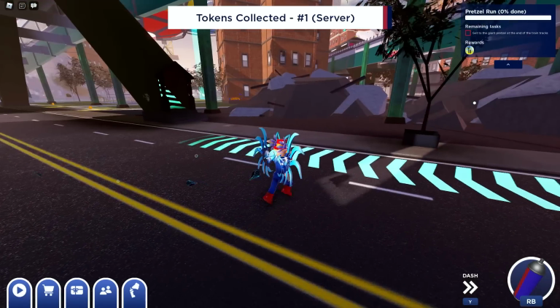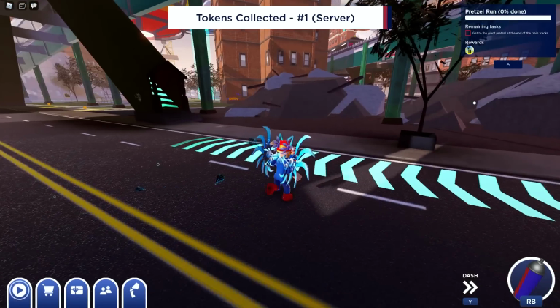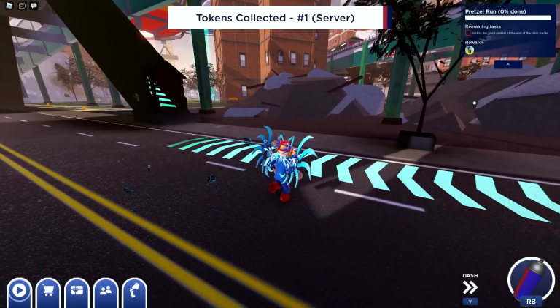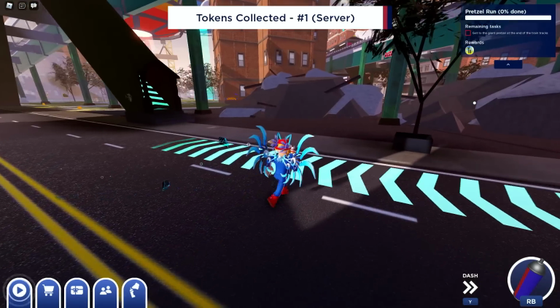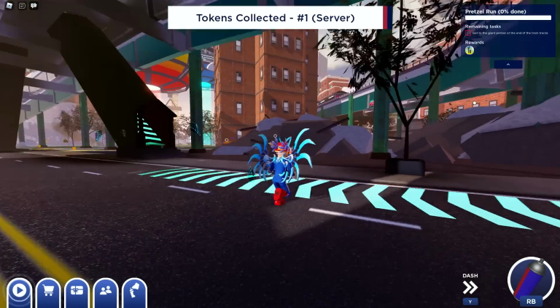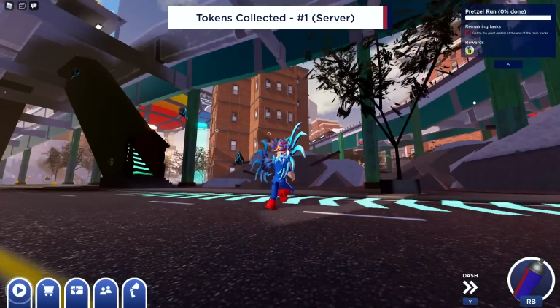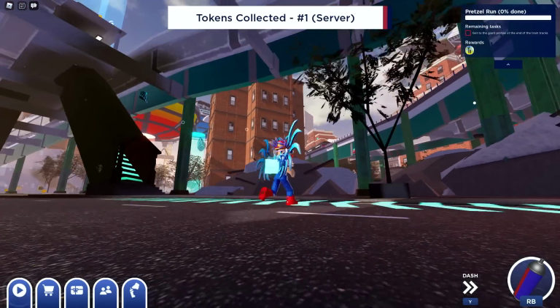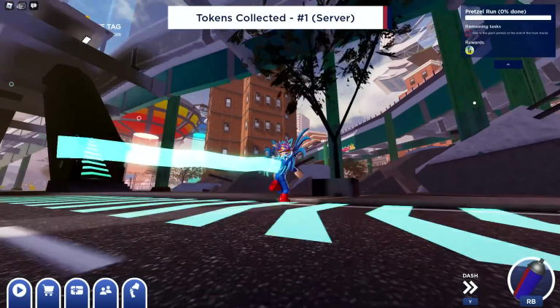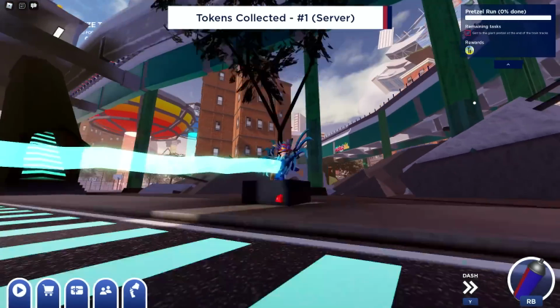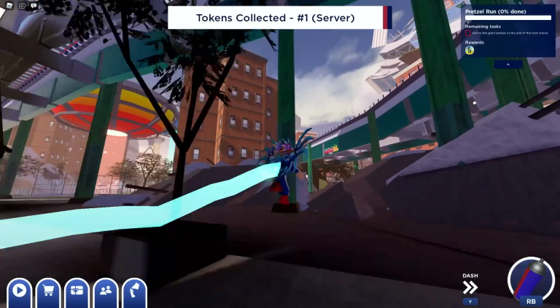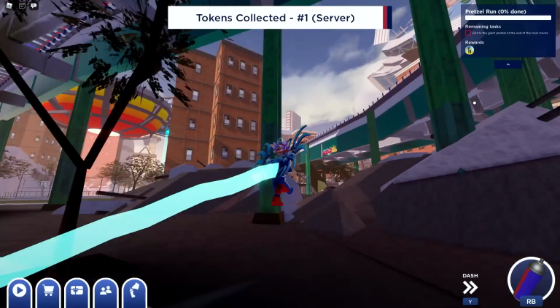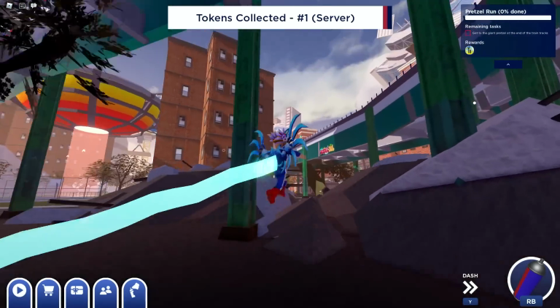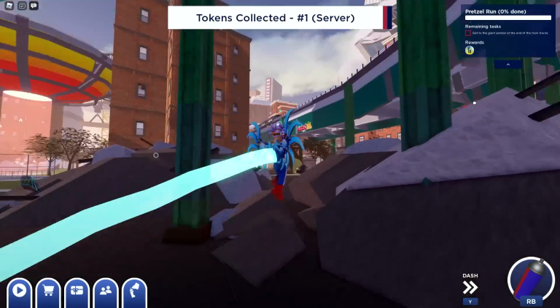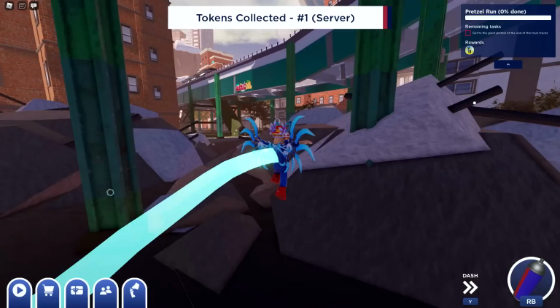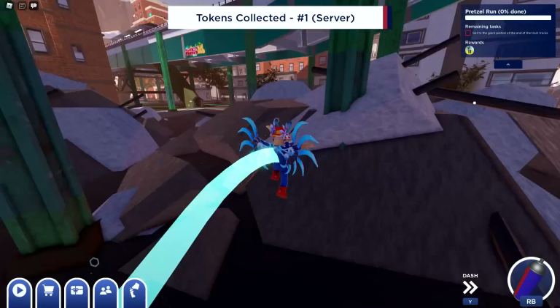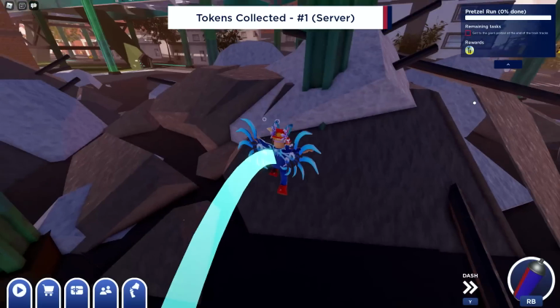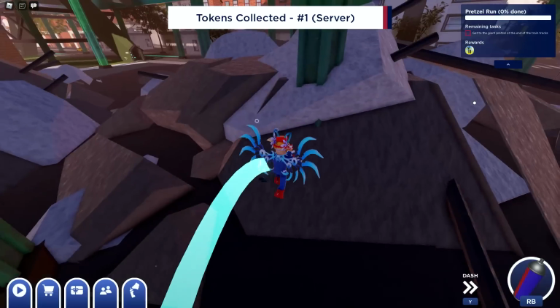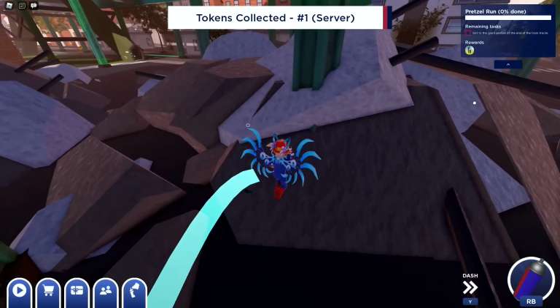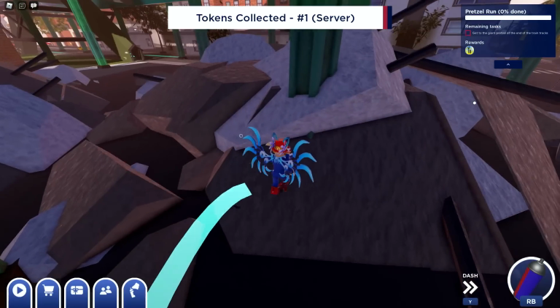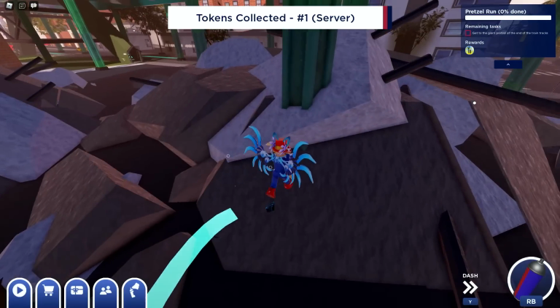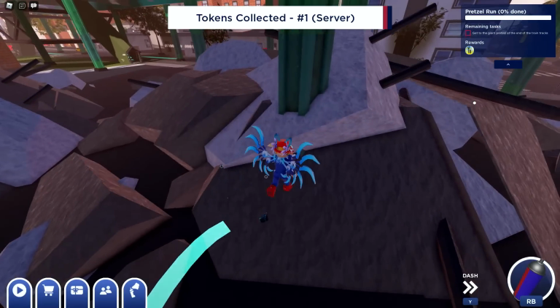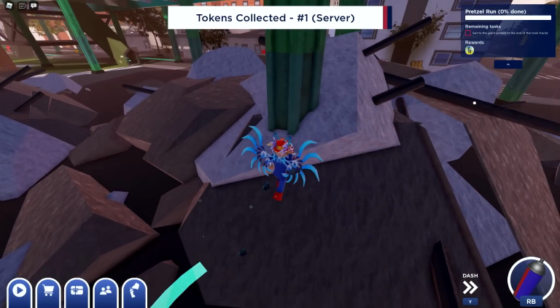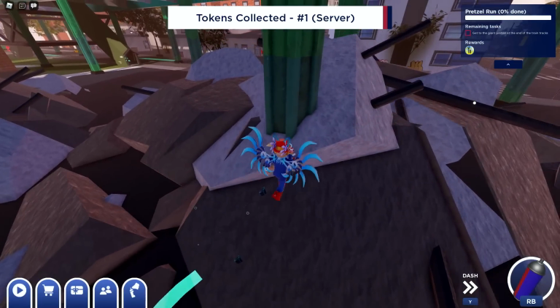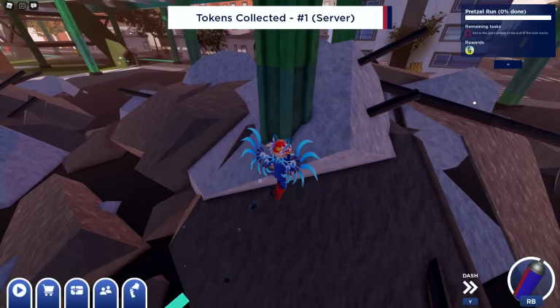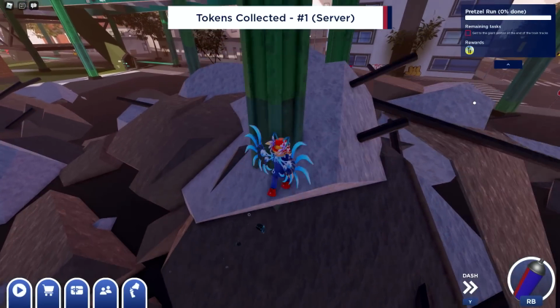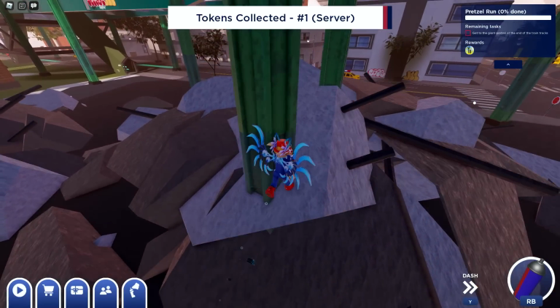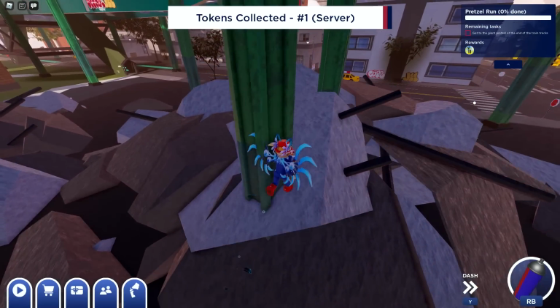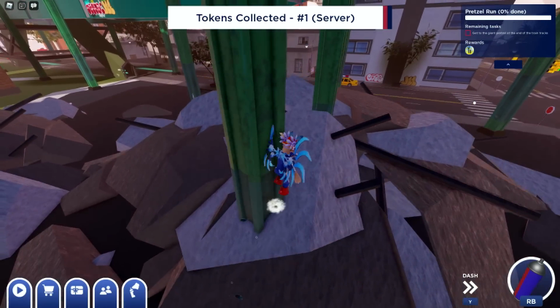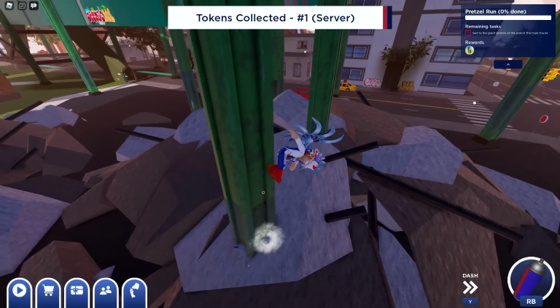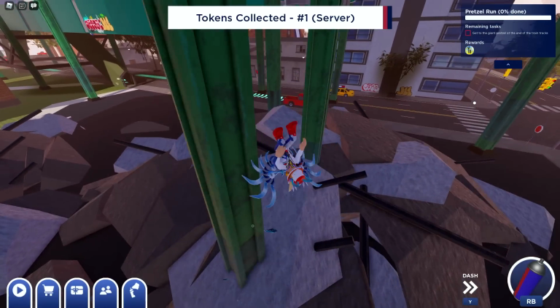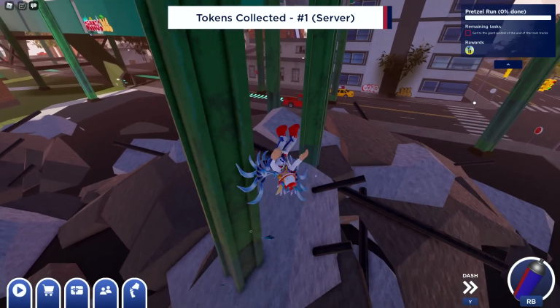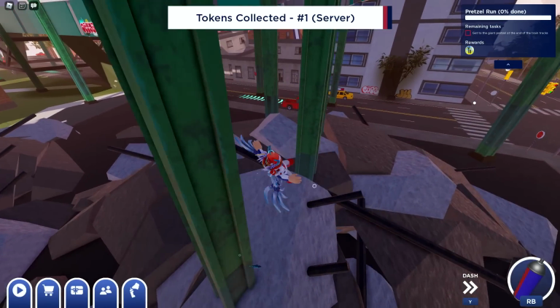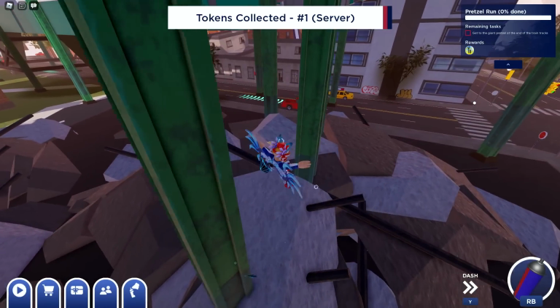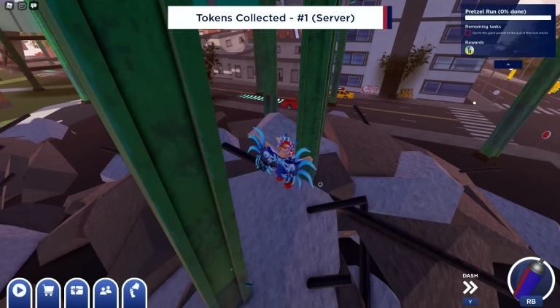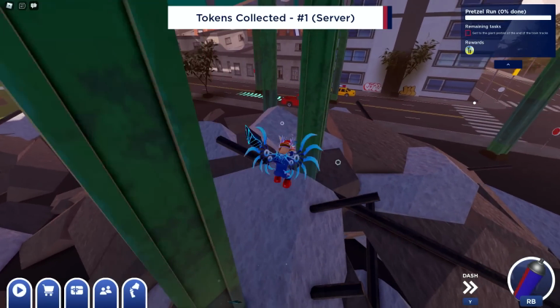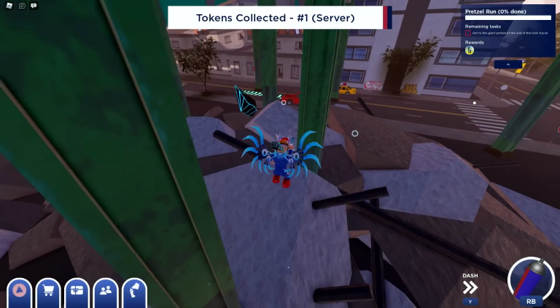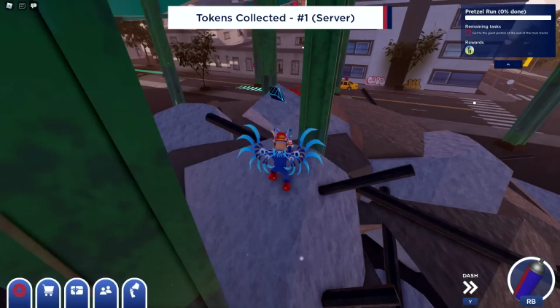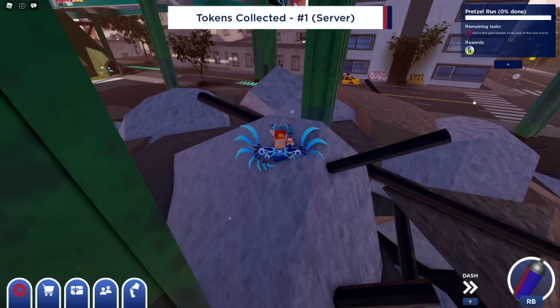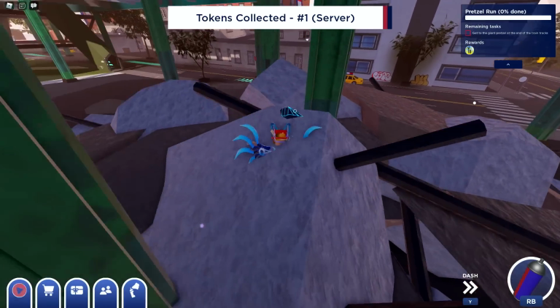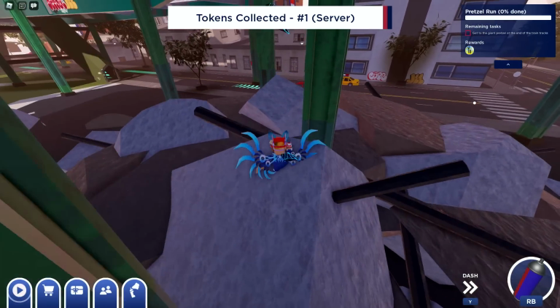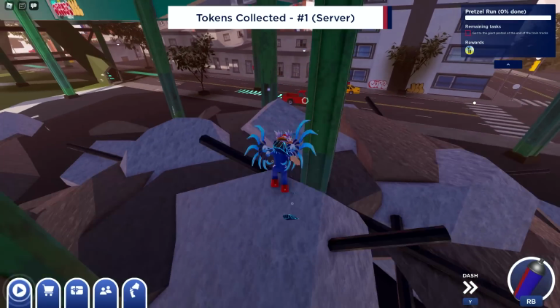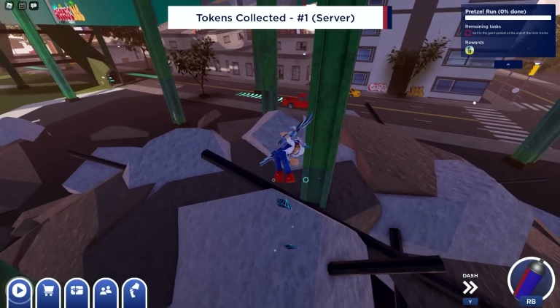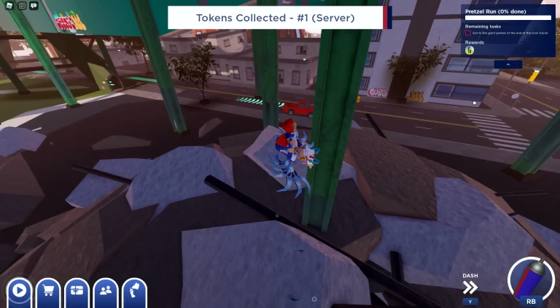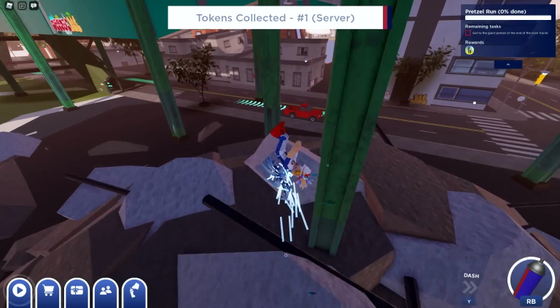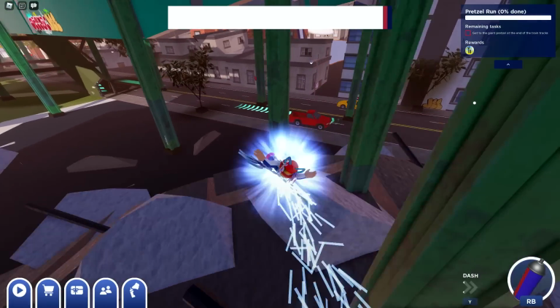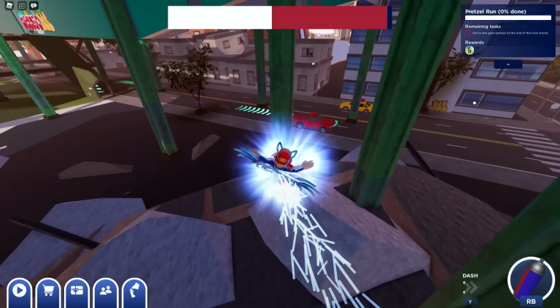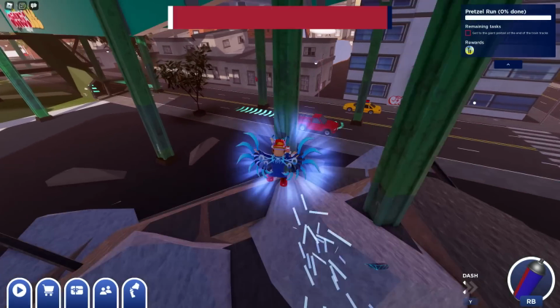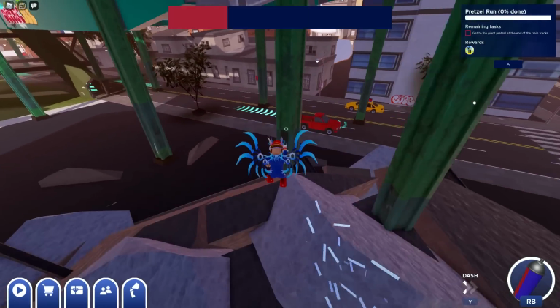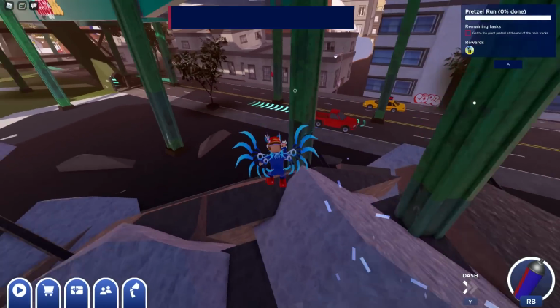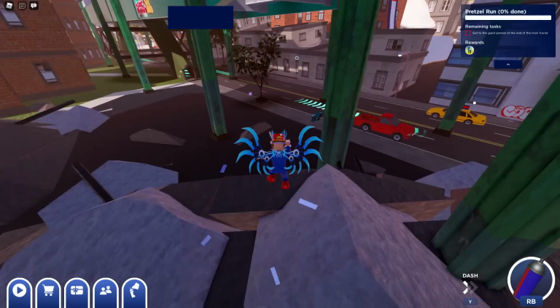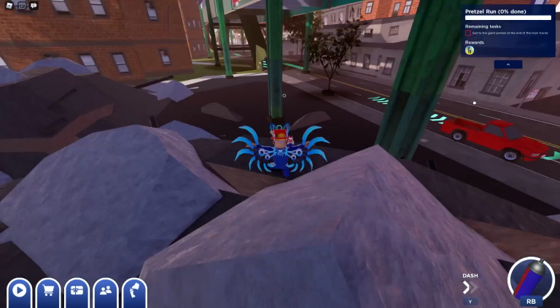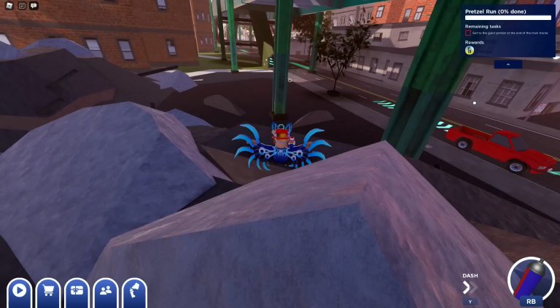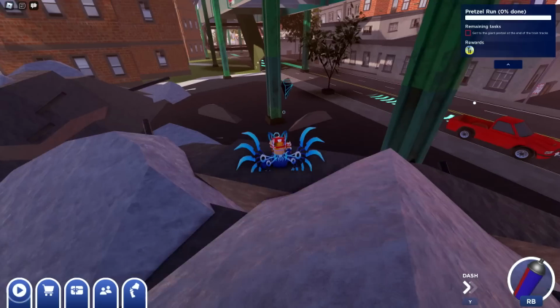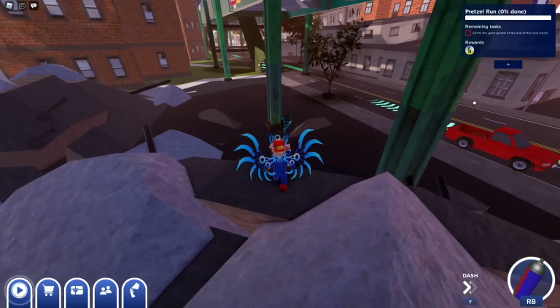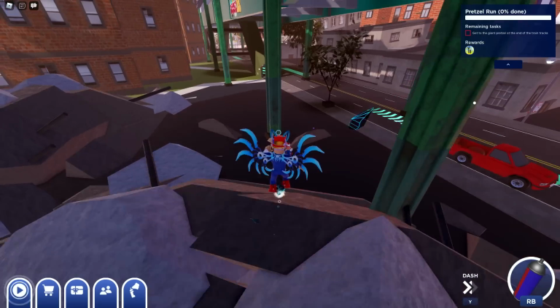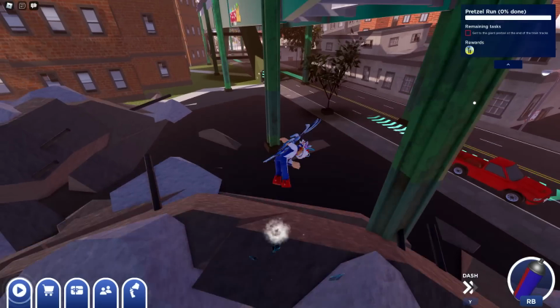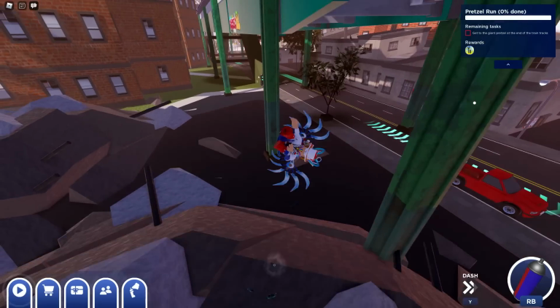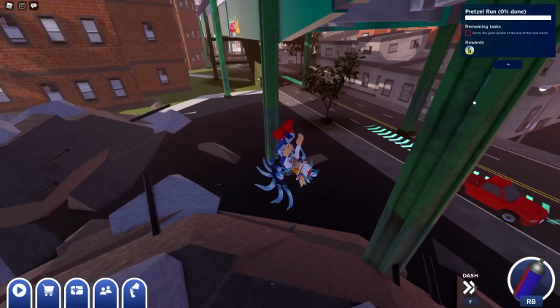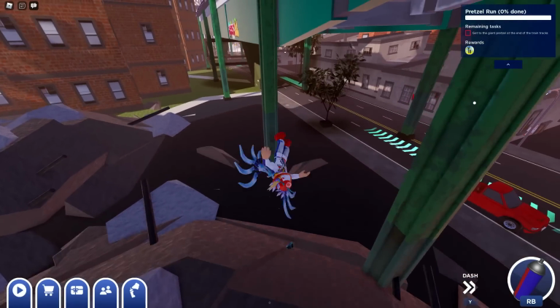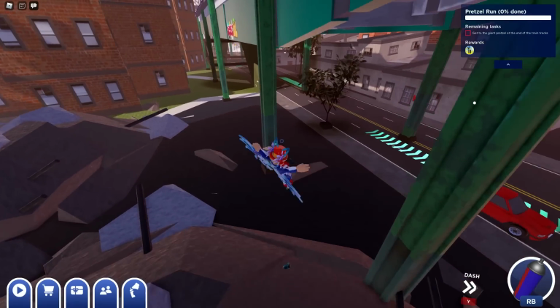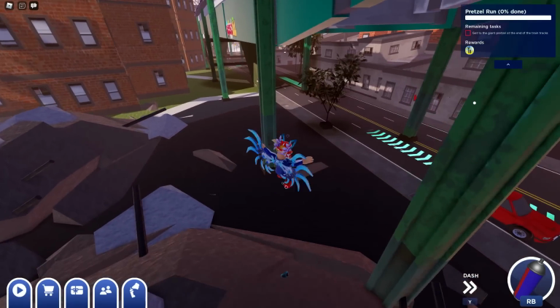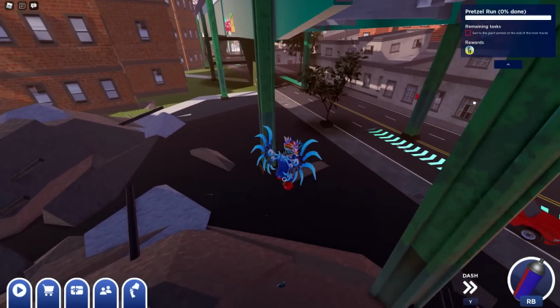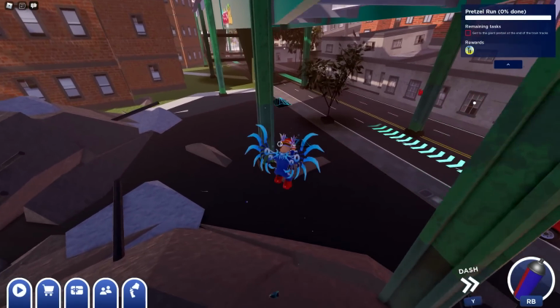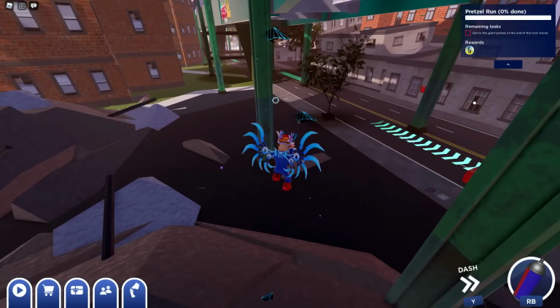On the upper right it shows he gives you a task — he wants you to go to the end and get the giant pretzel at the end of the train tracks. Just follow the direction I'm going here towards the train tracks.